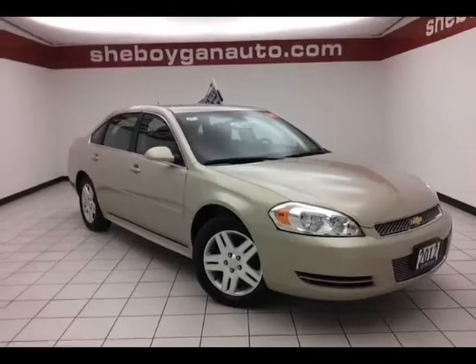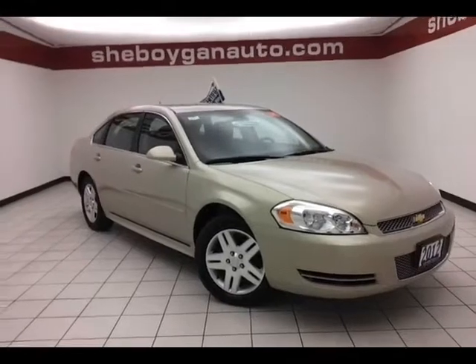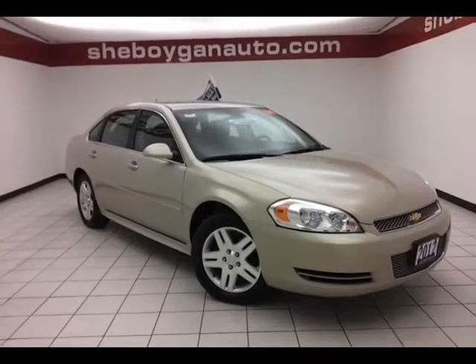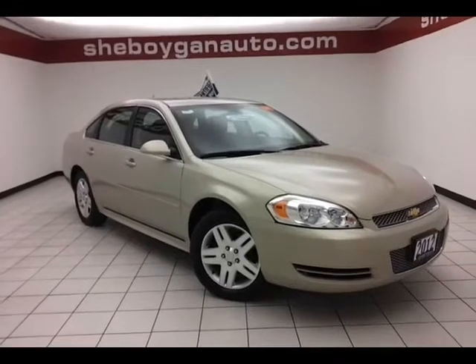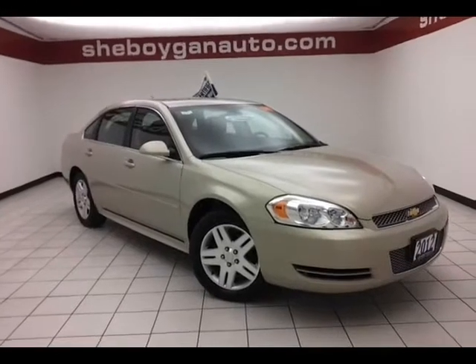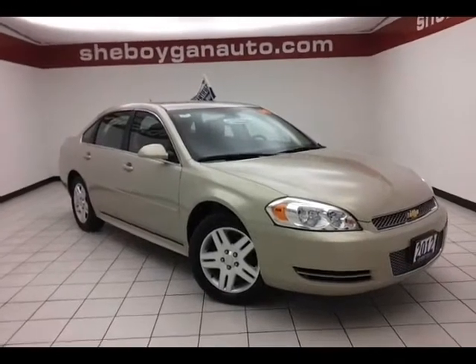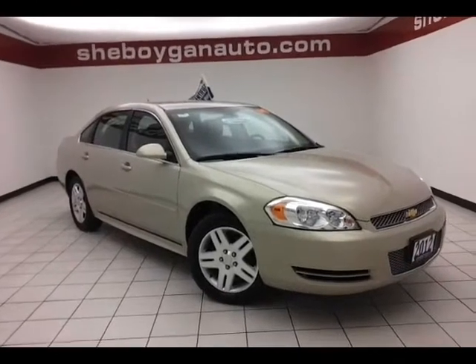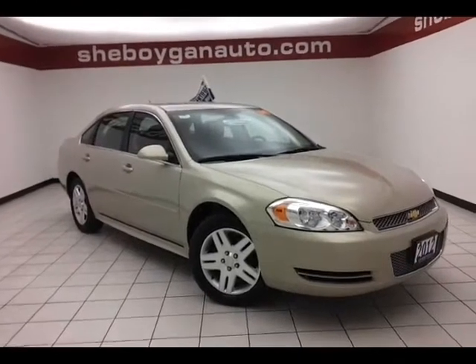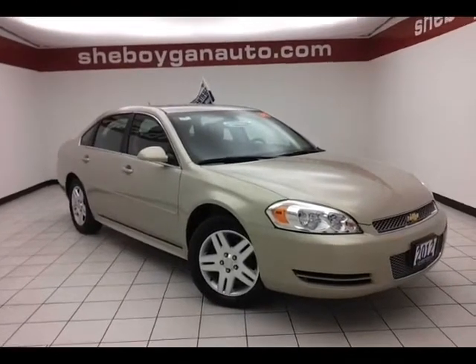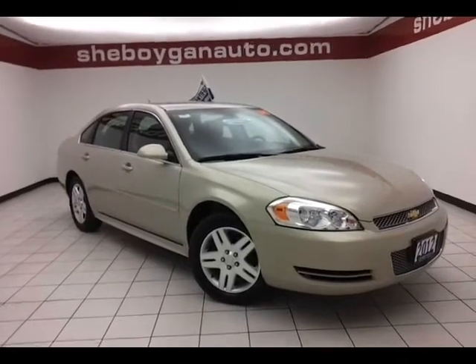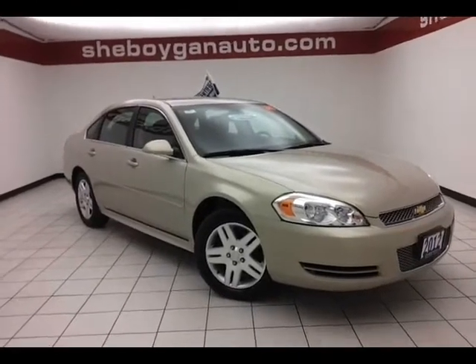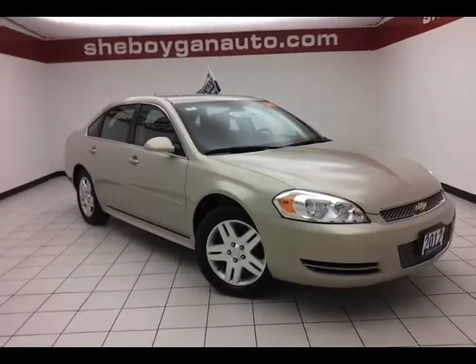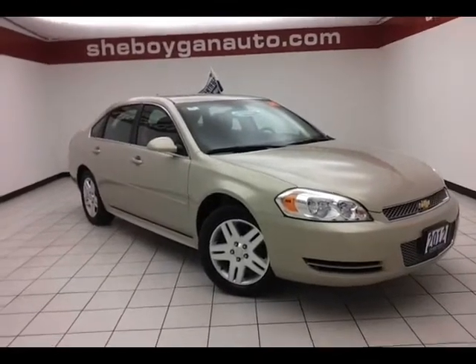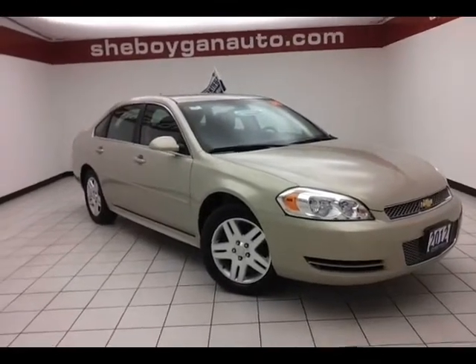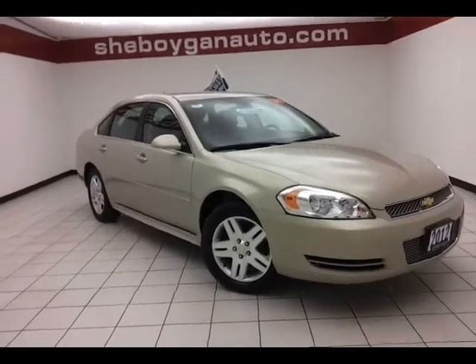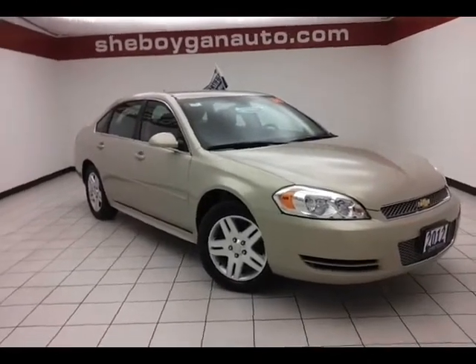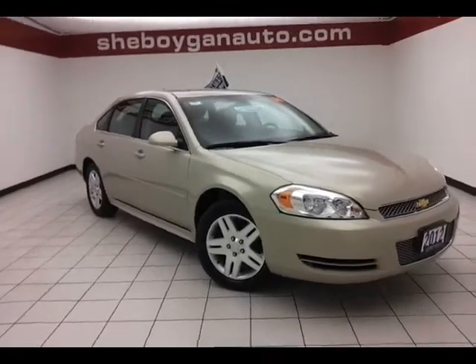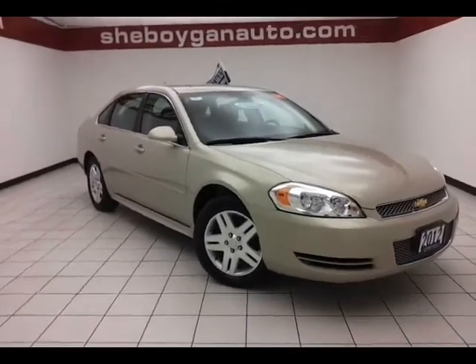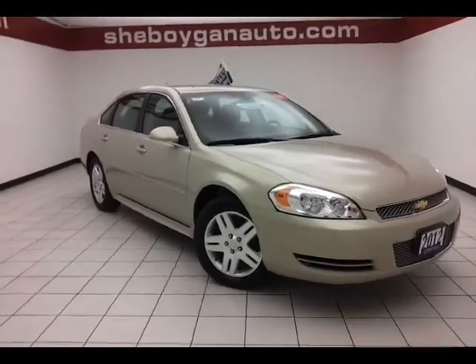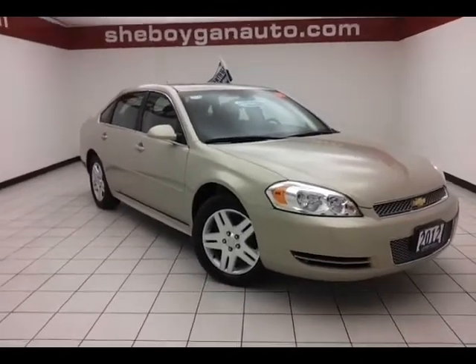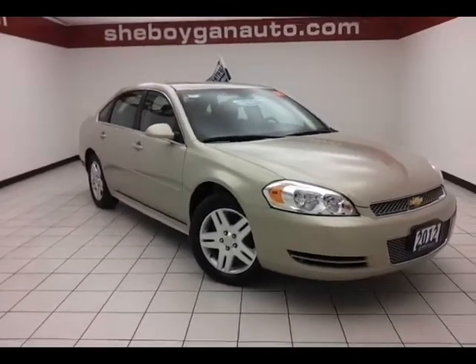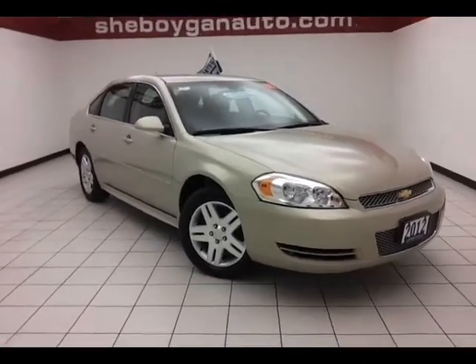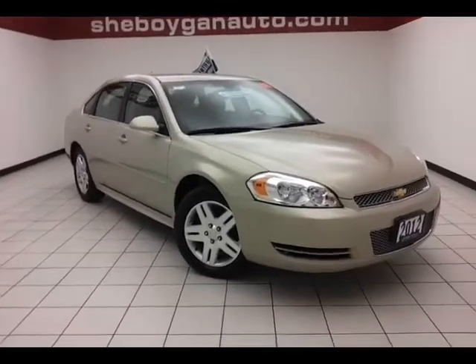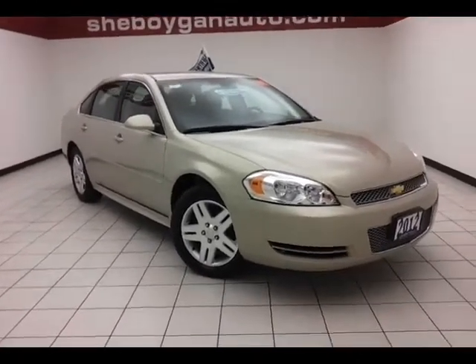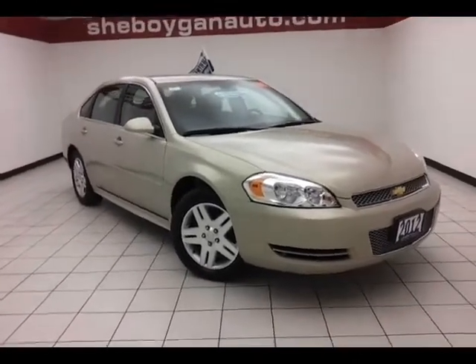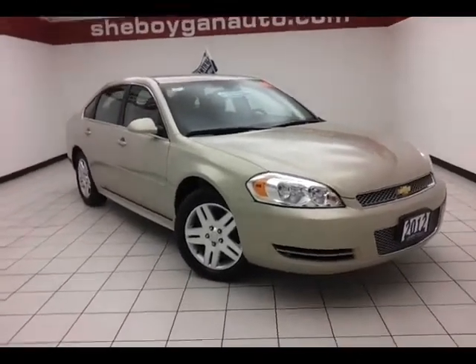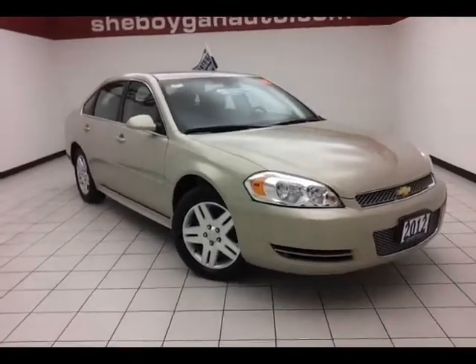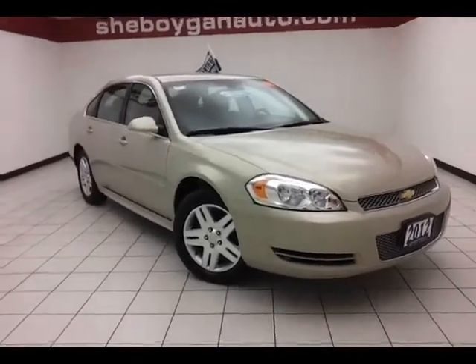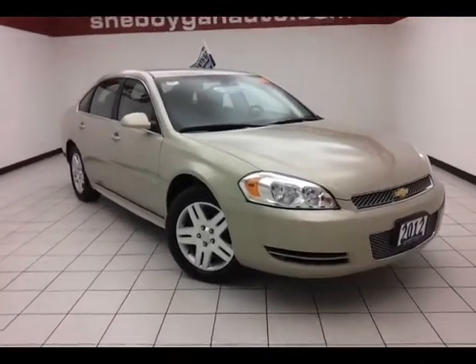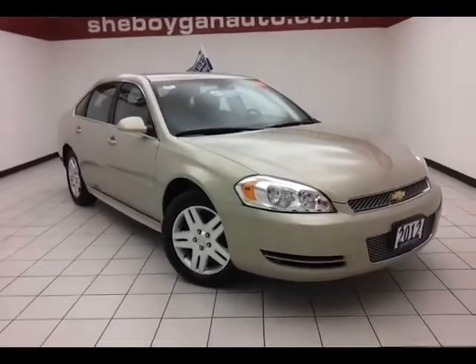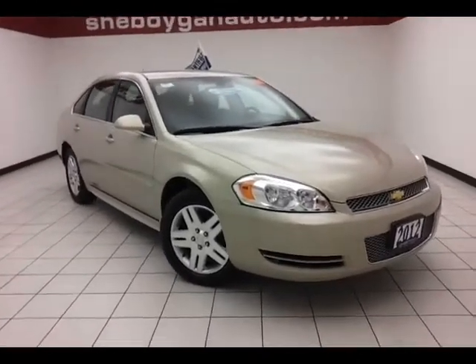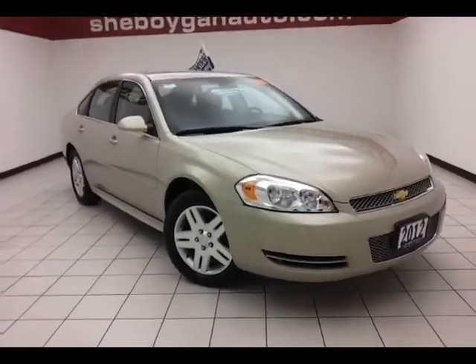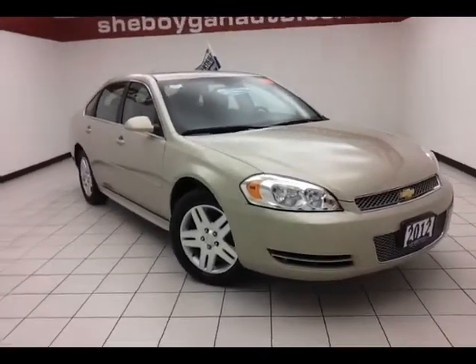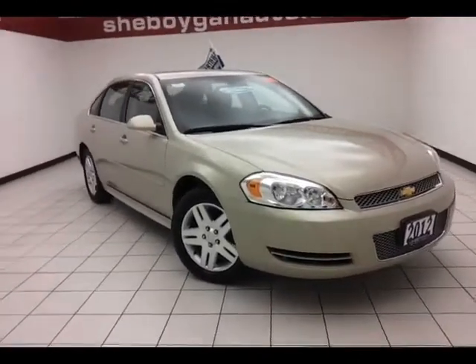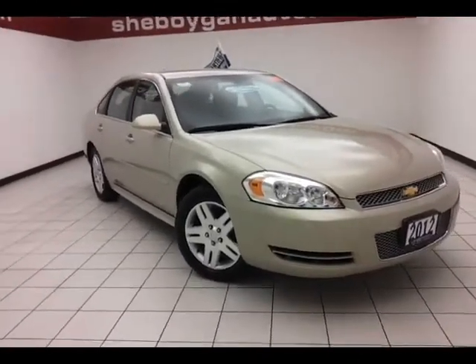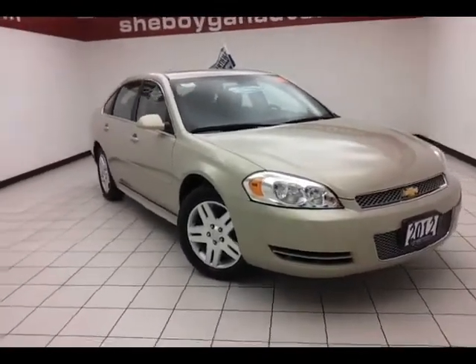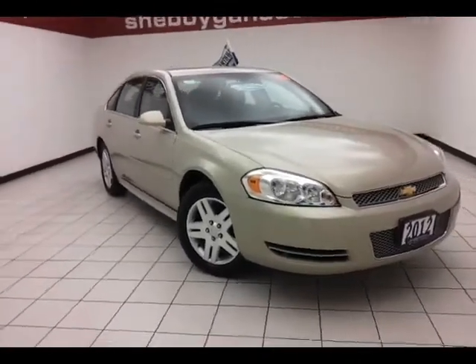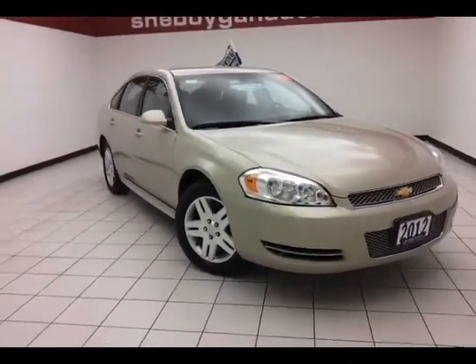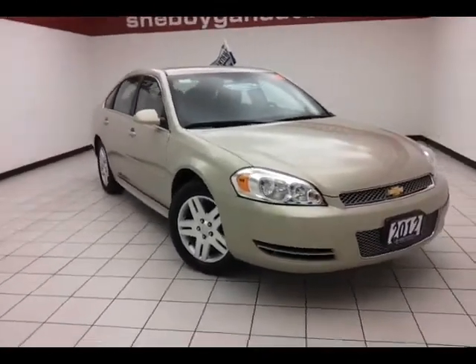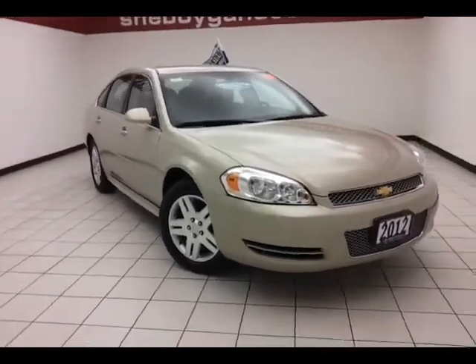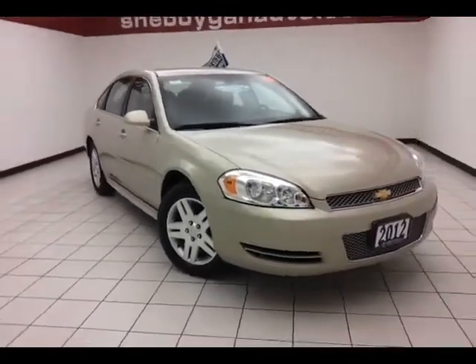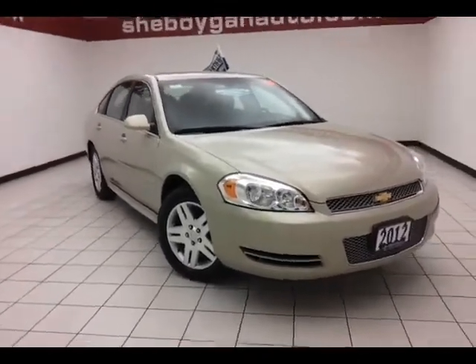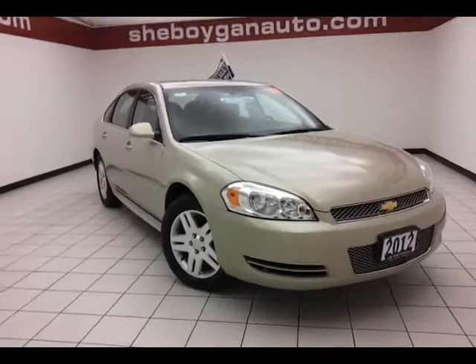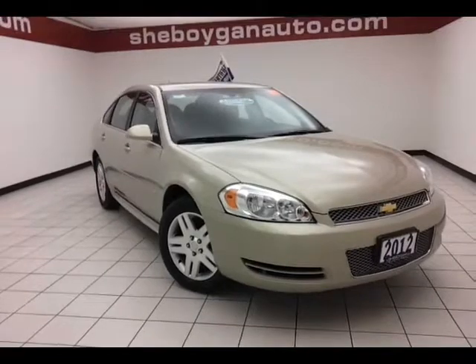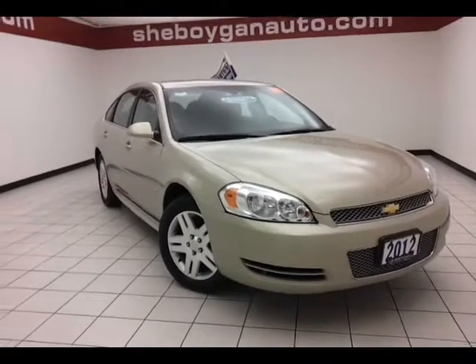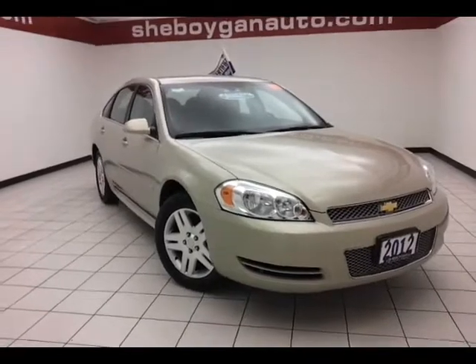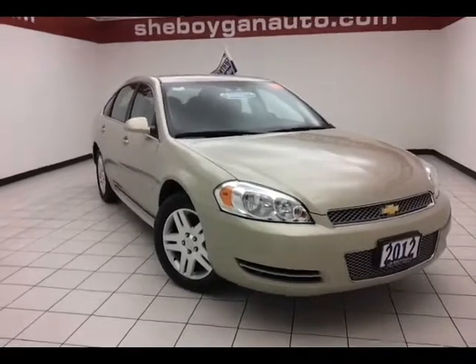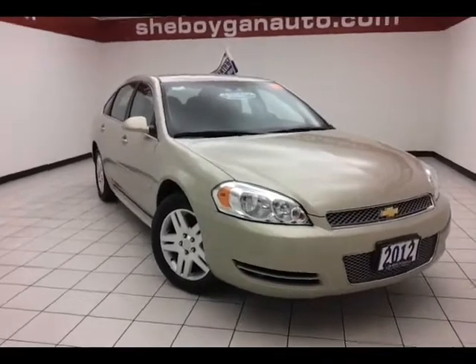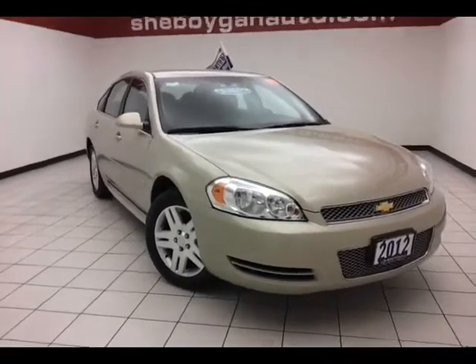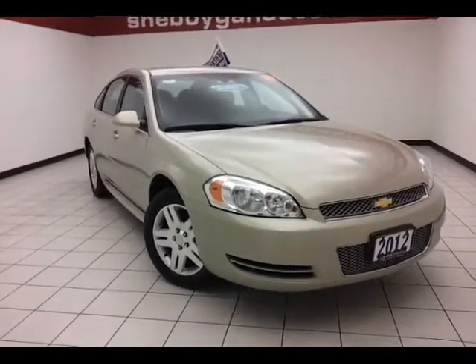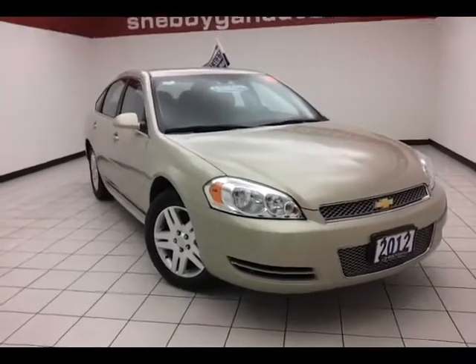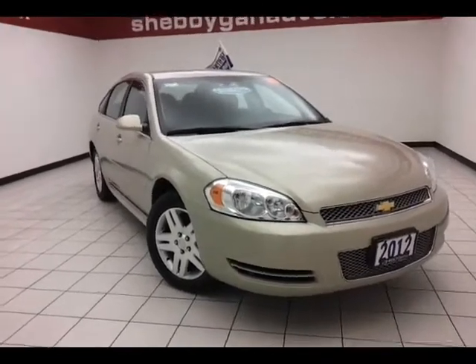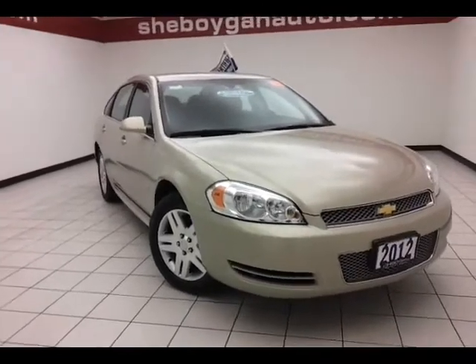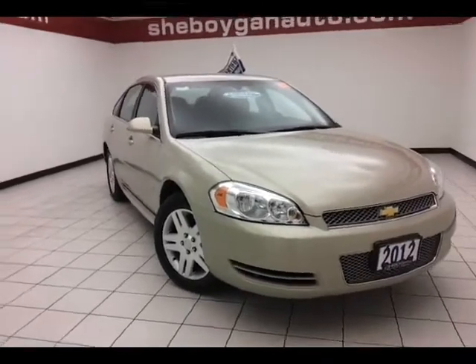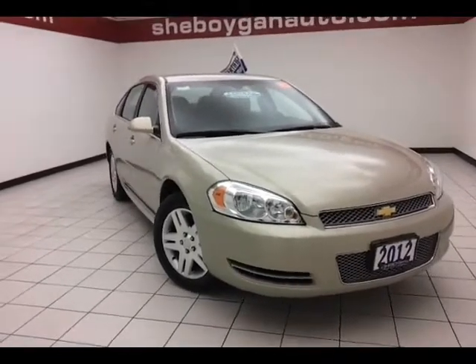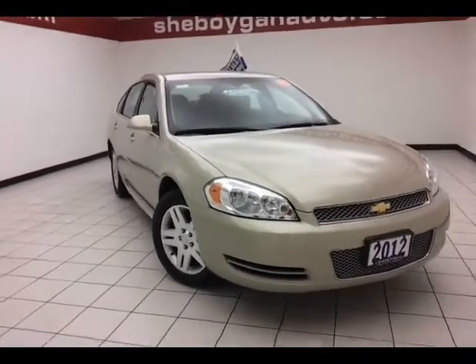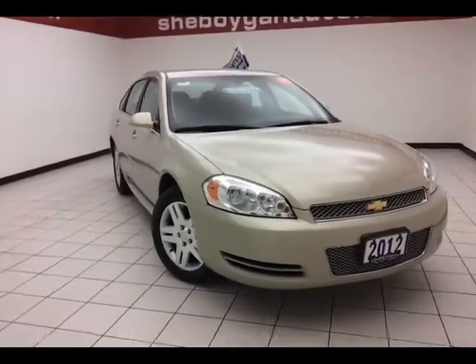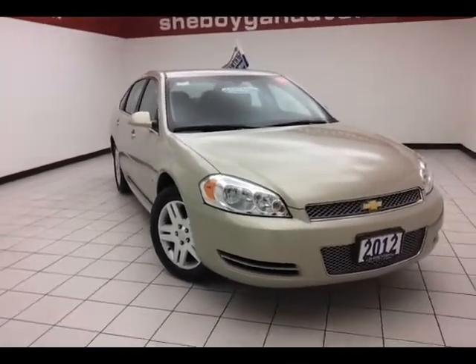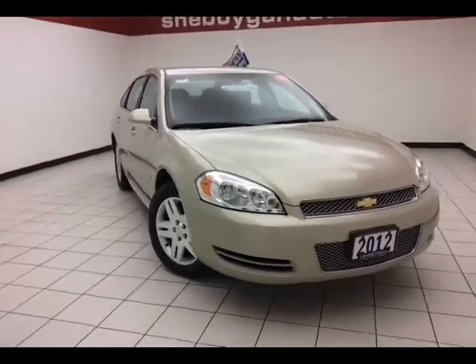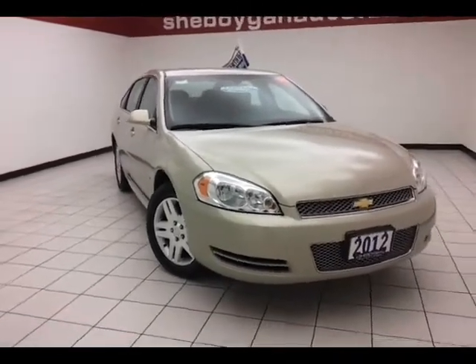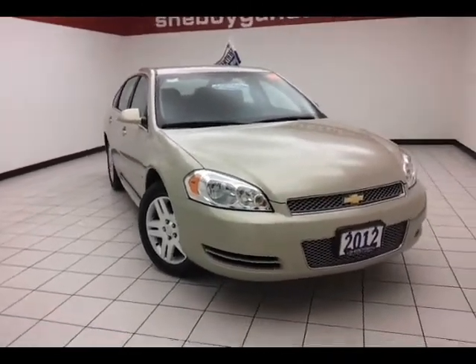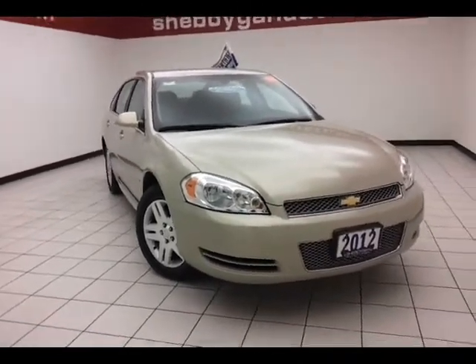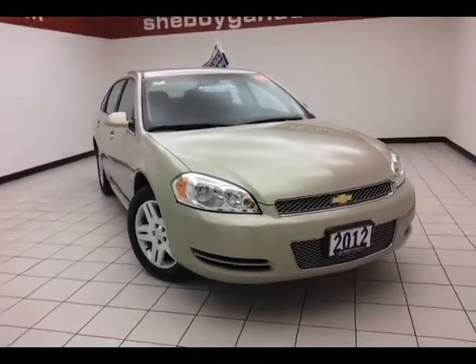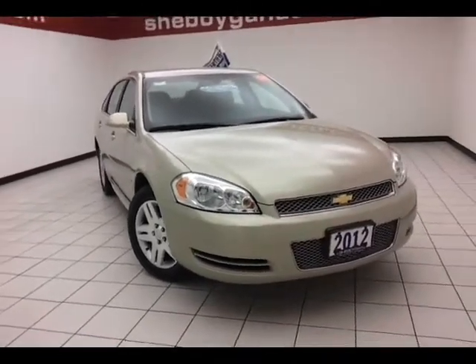Today we have a 2012 Chevy Impala LT, stock number A8674XX, with 26,000 miles.